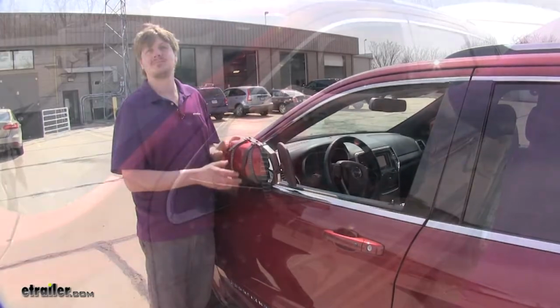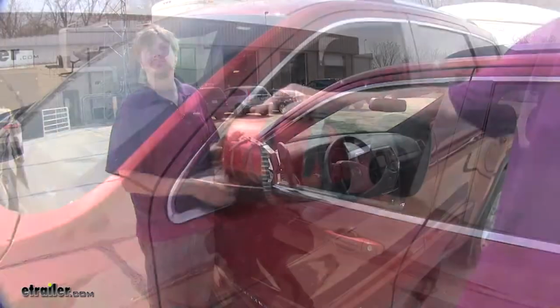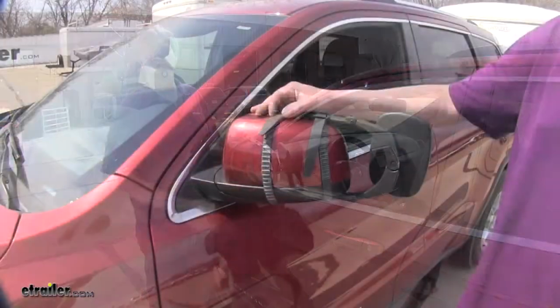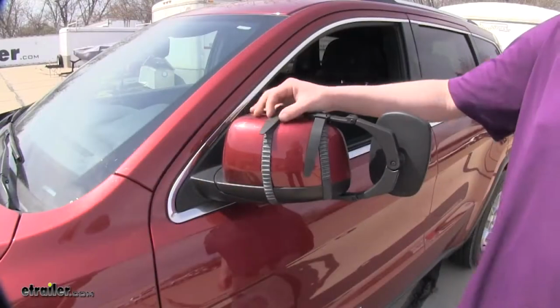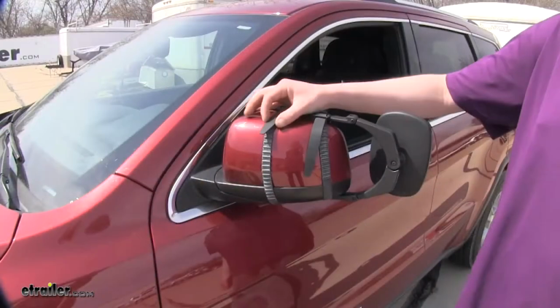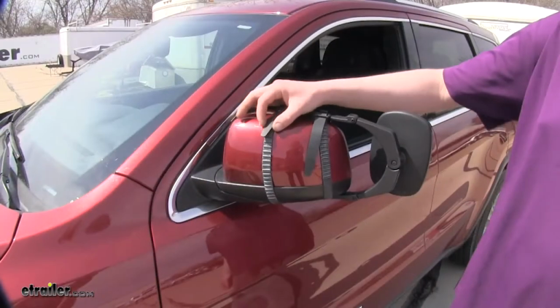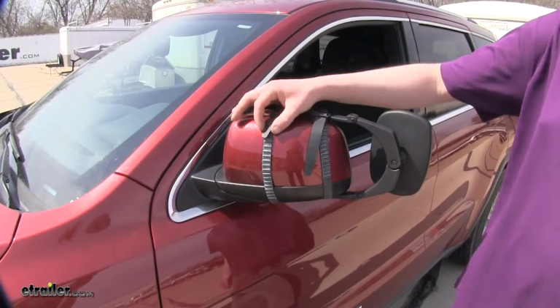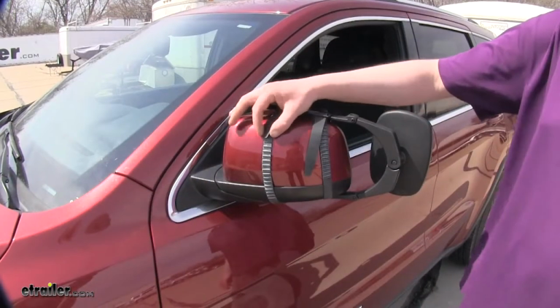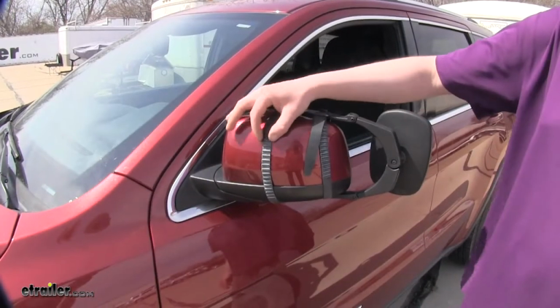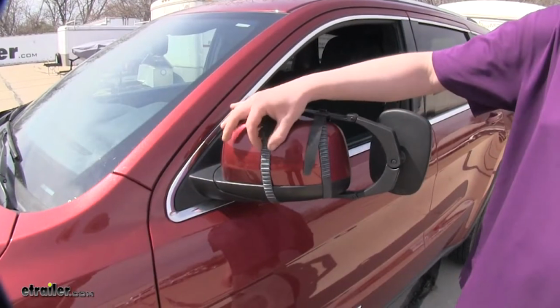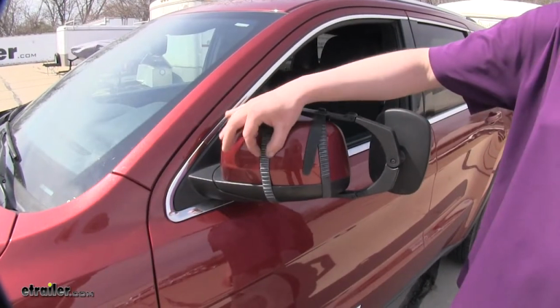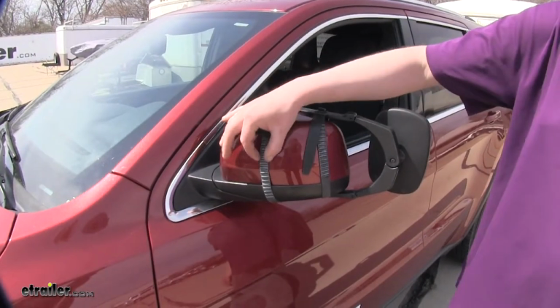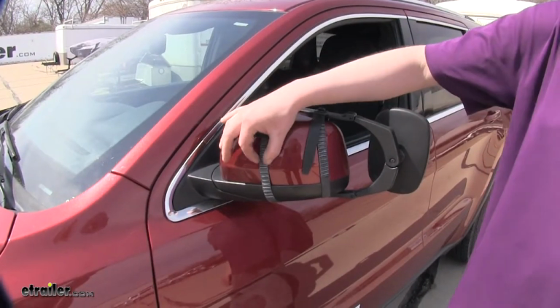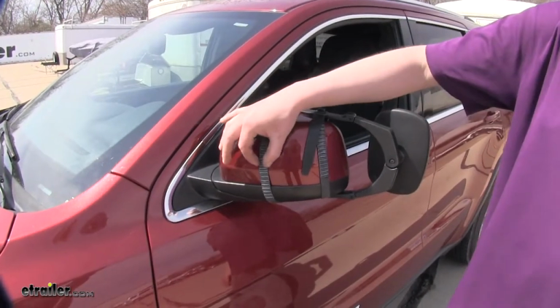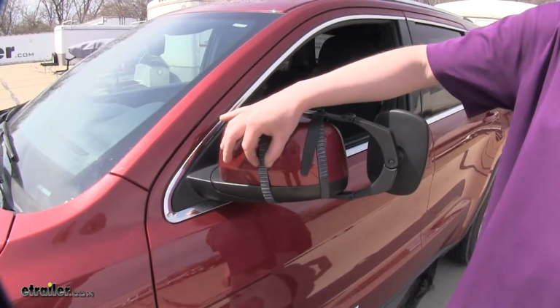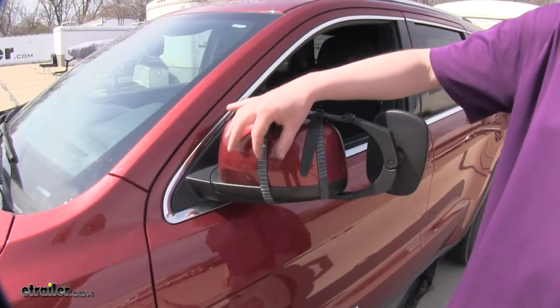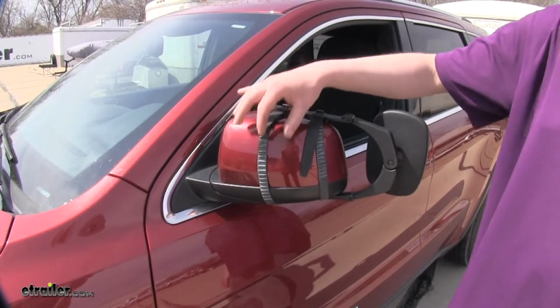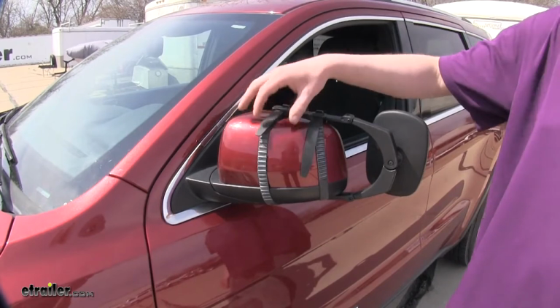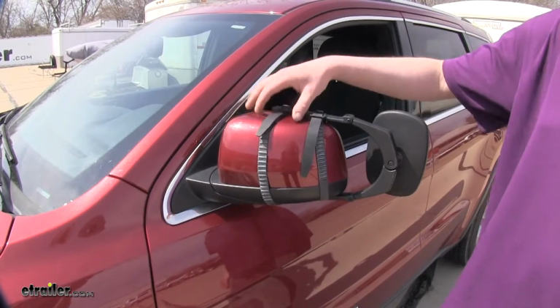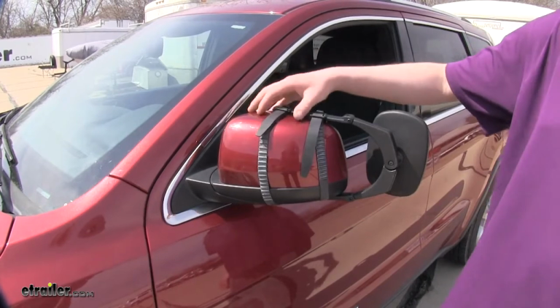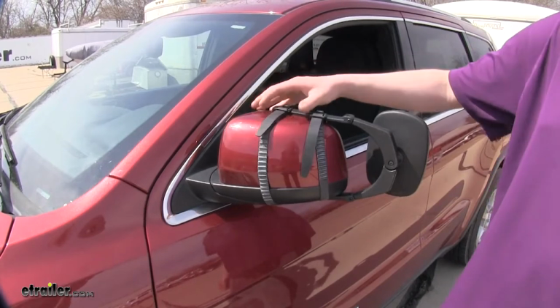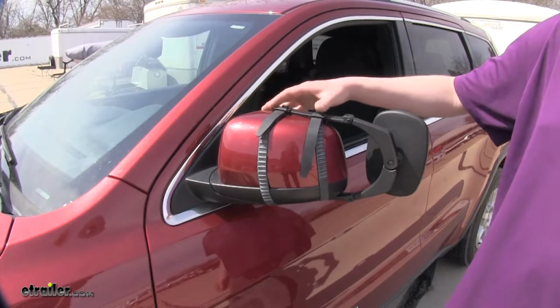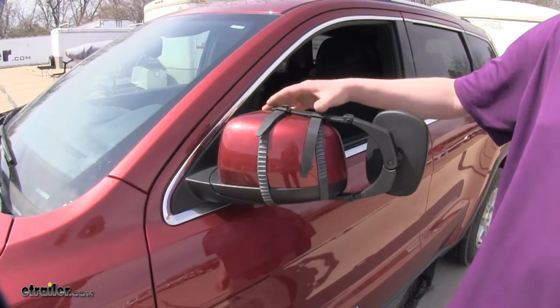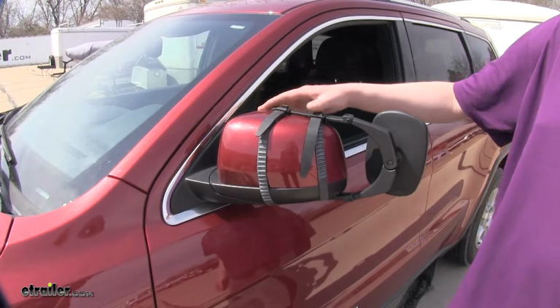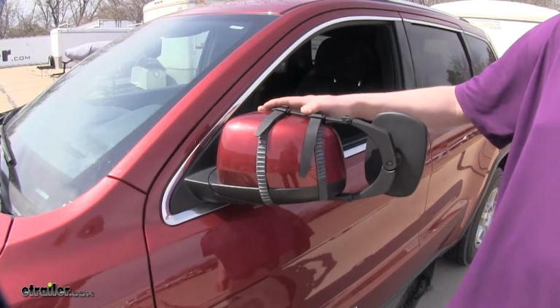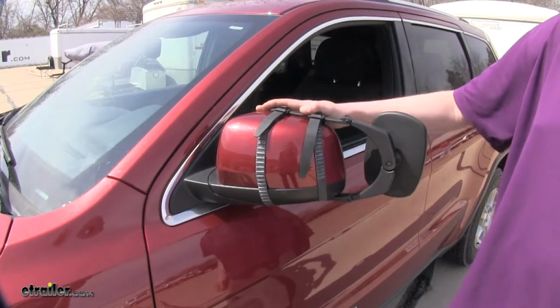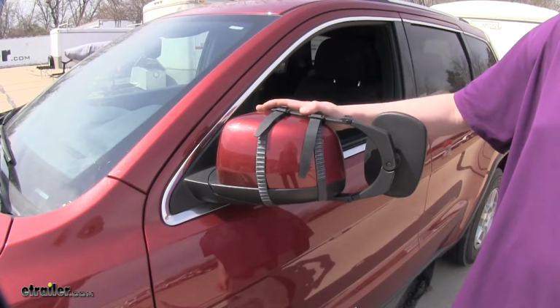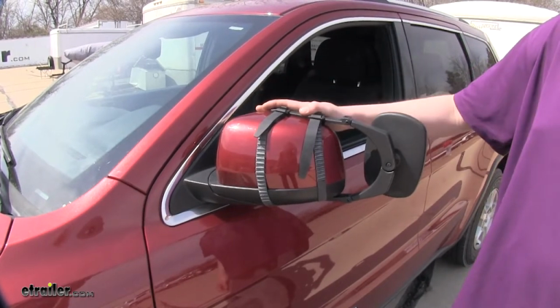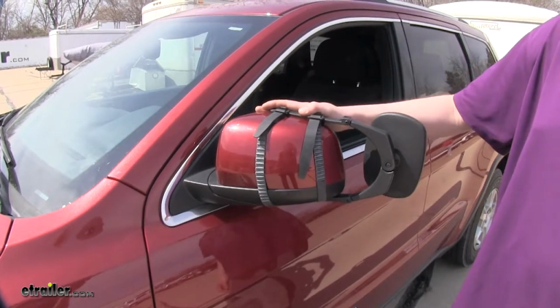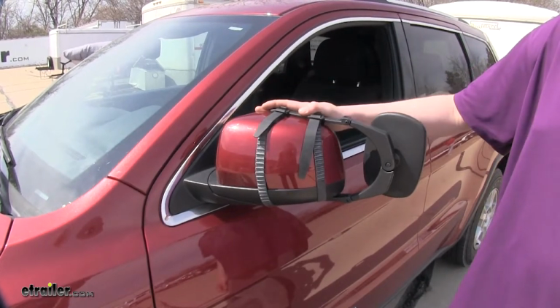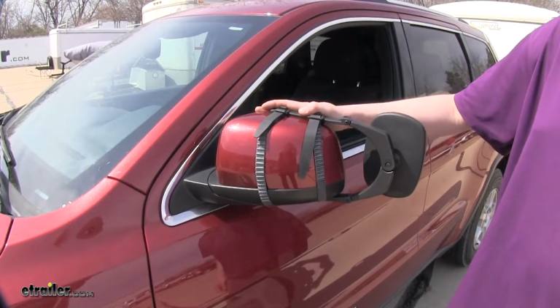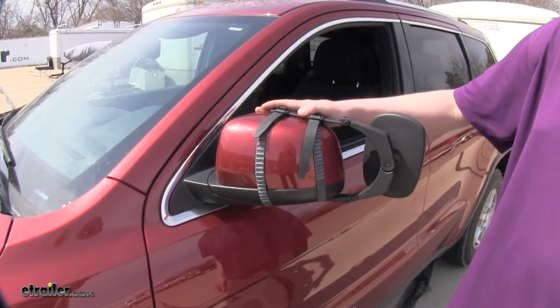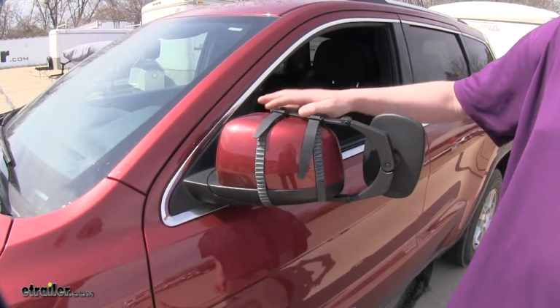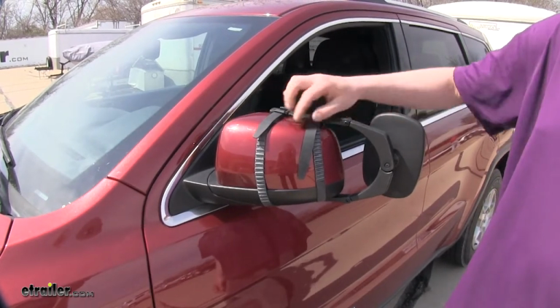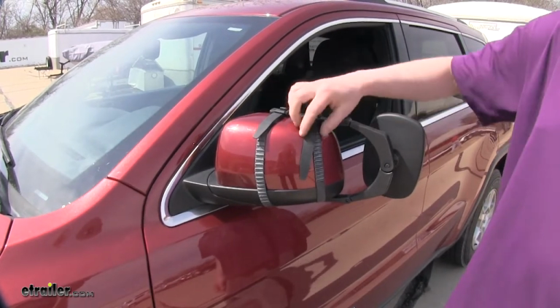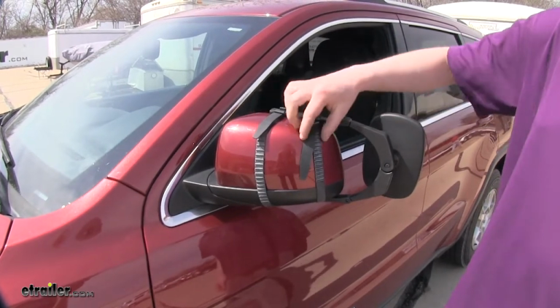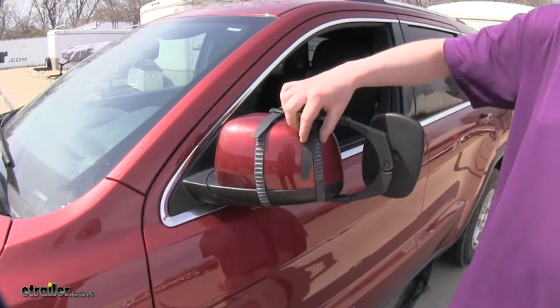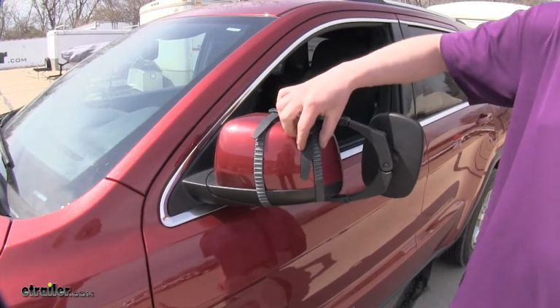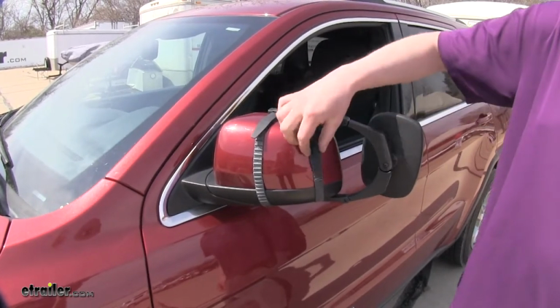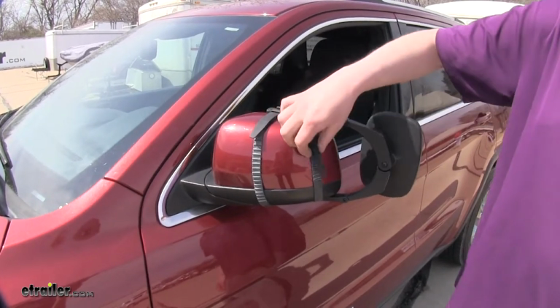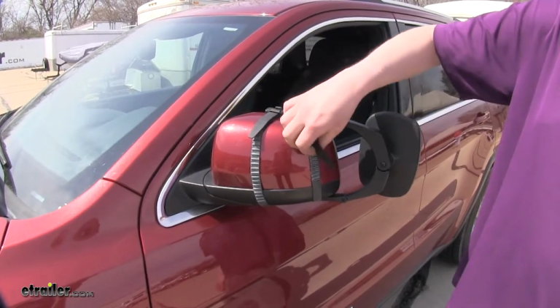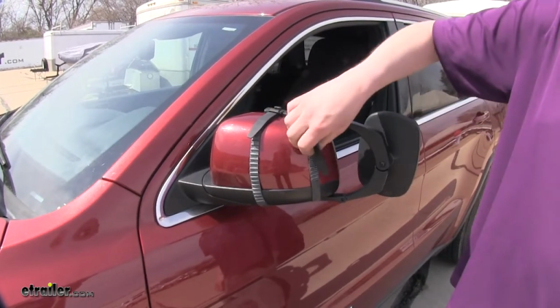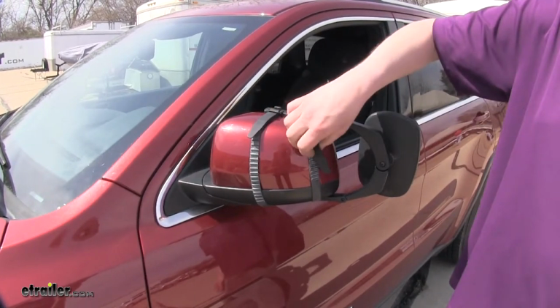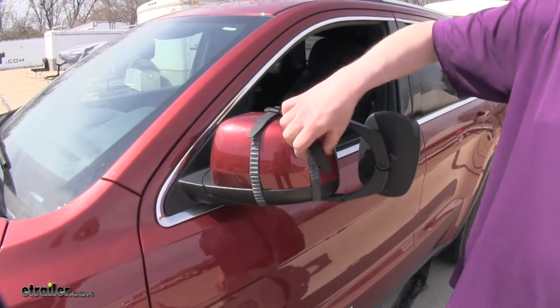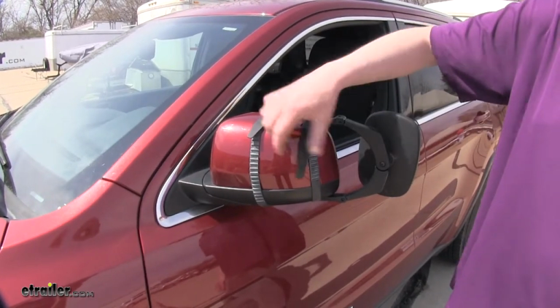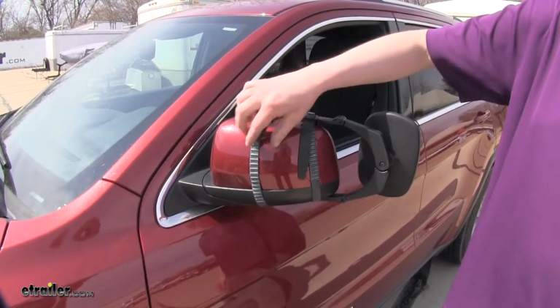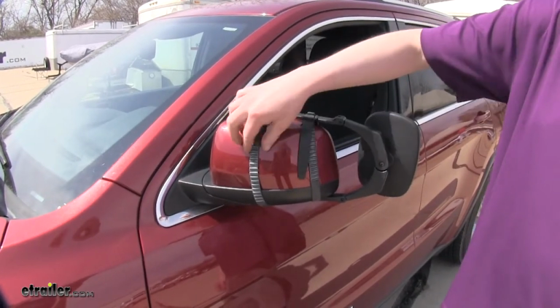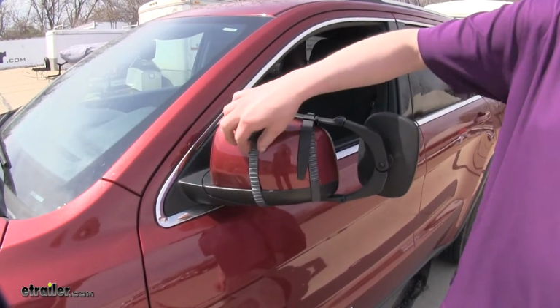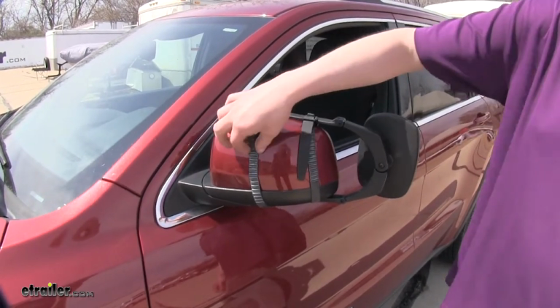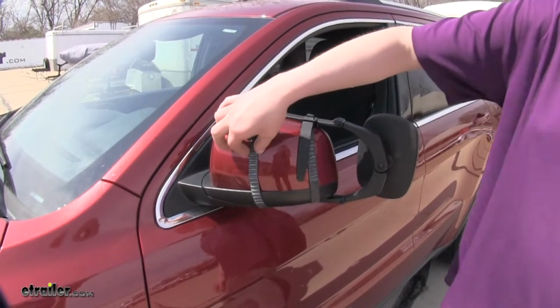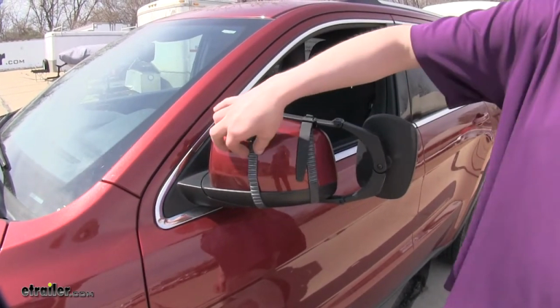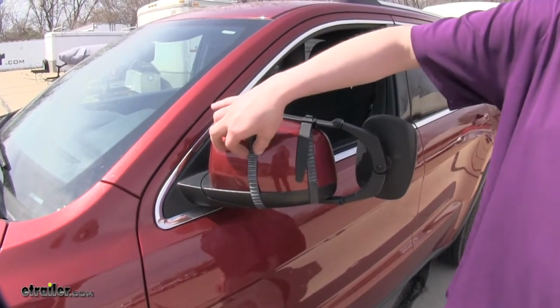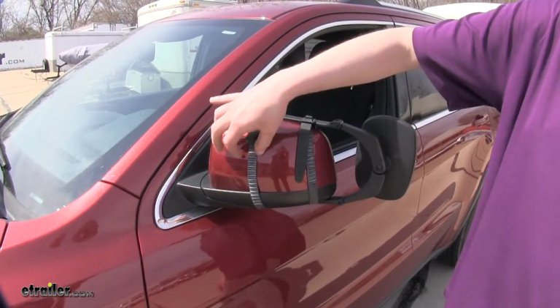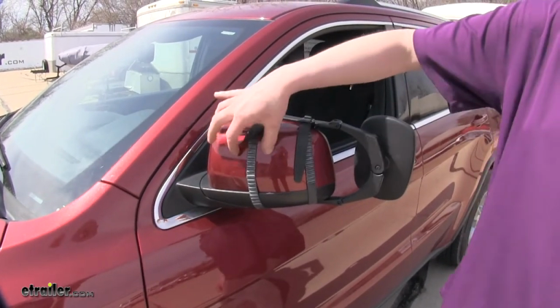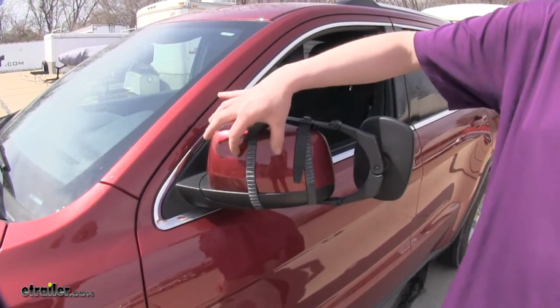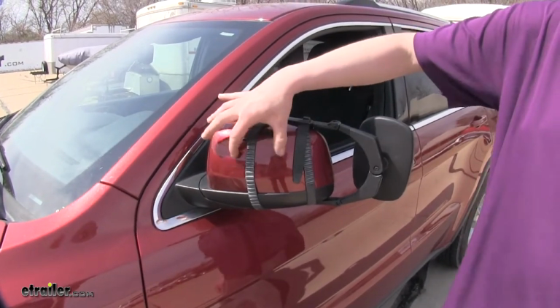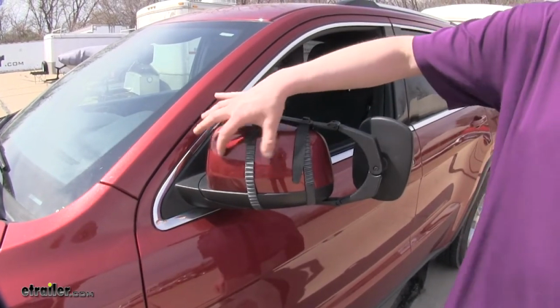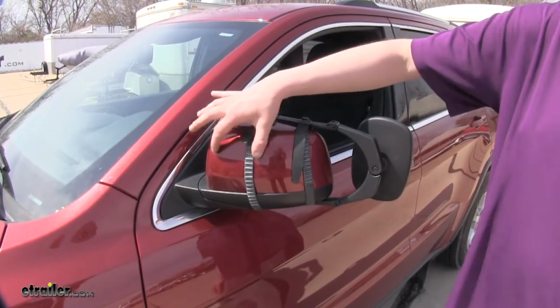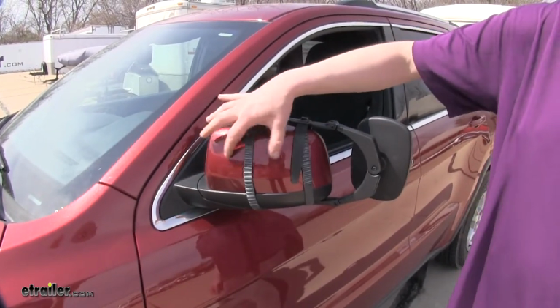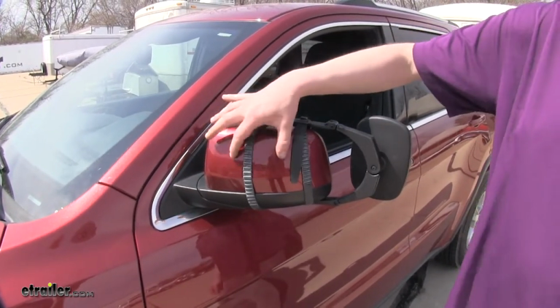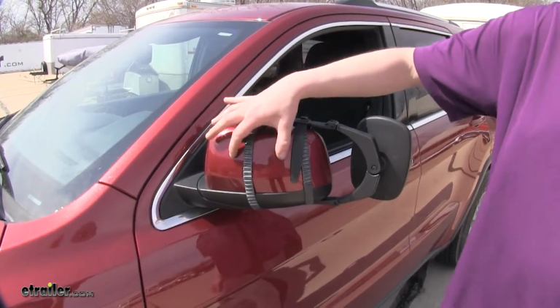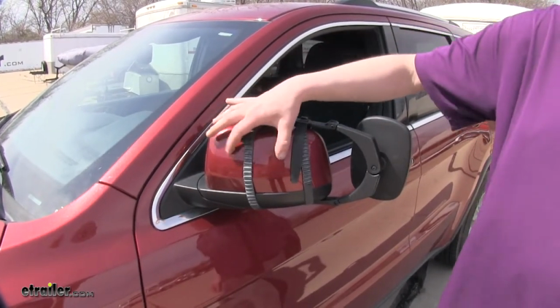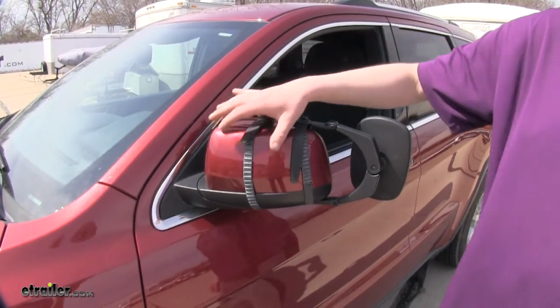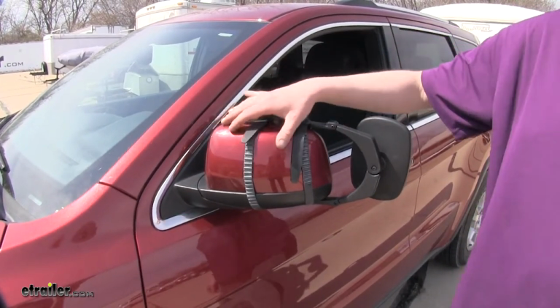The elastic rubber straps on the back will hold the mirror secure, and they won't cause any scratches or abrasions to the backside.